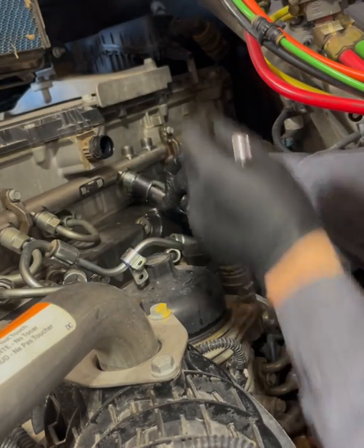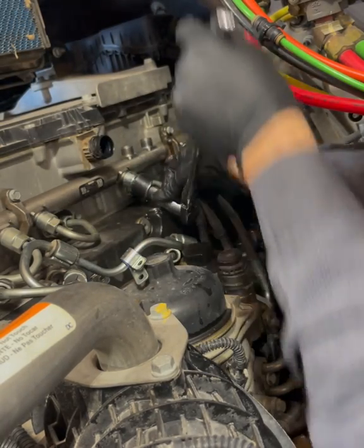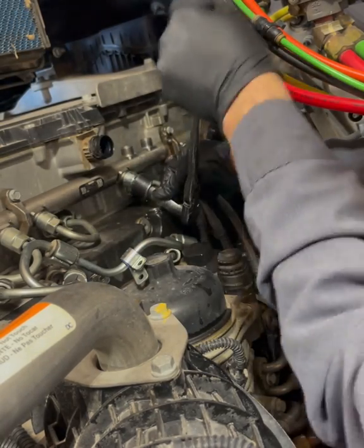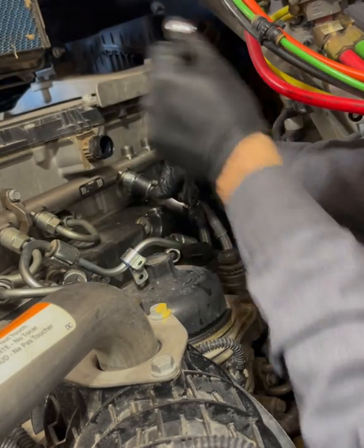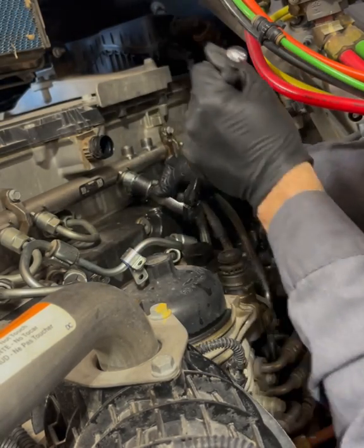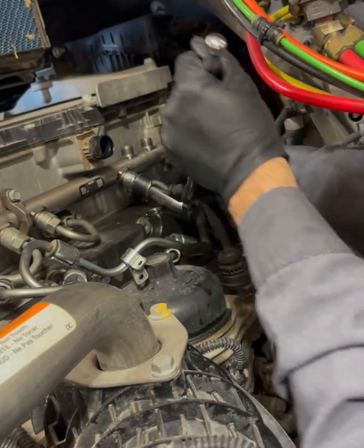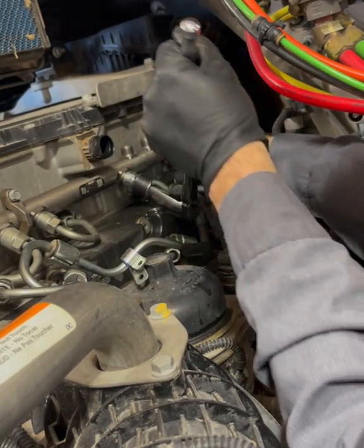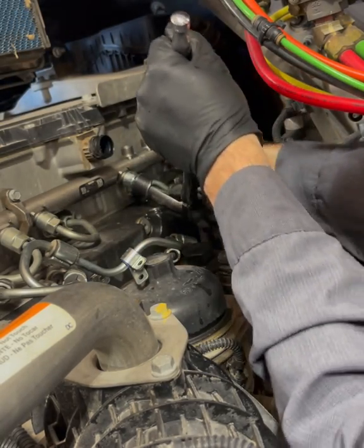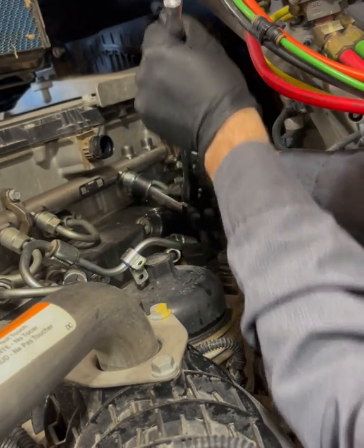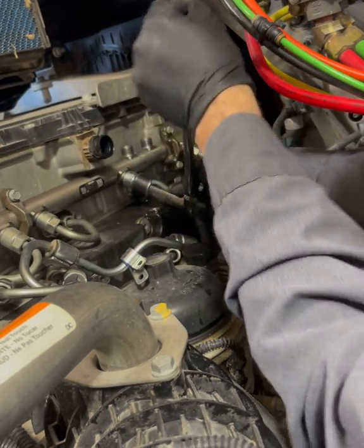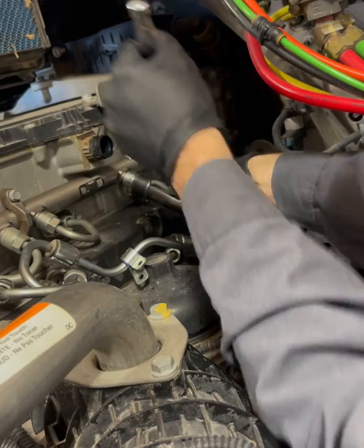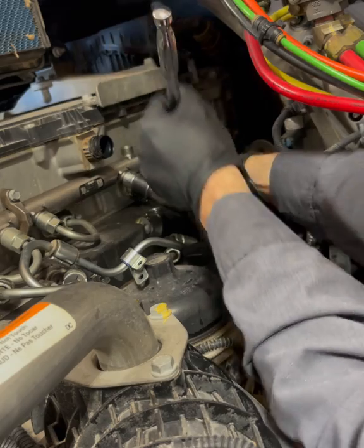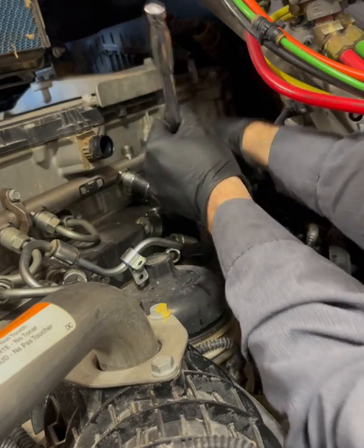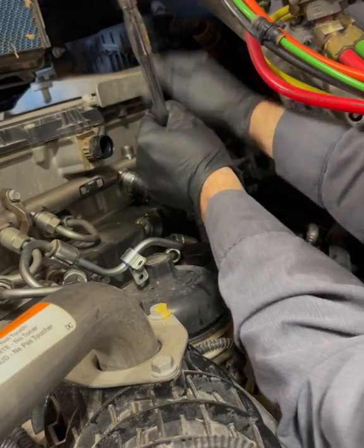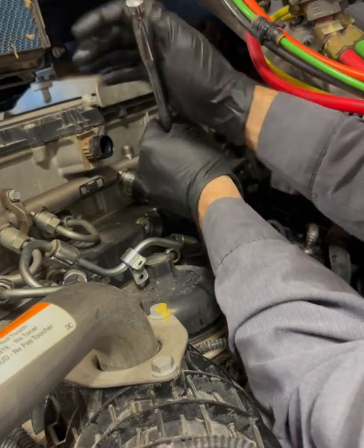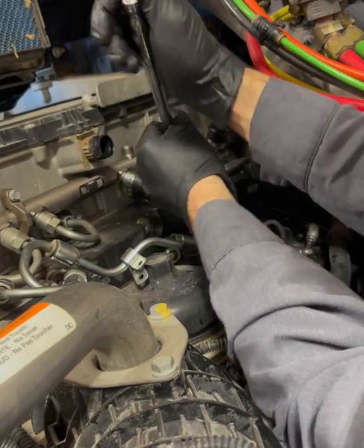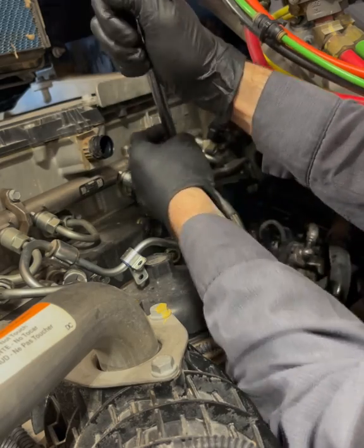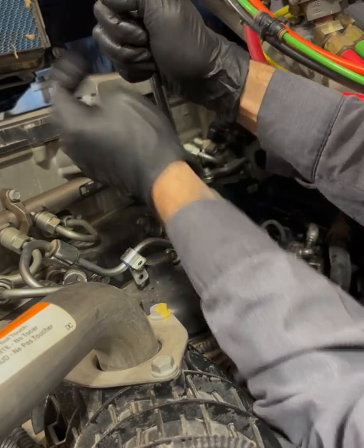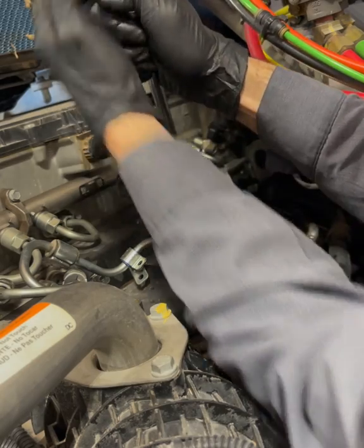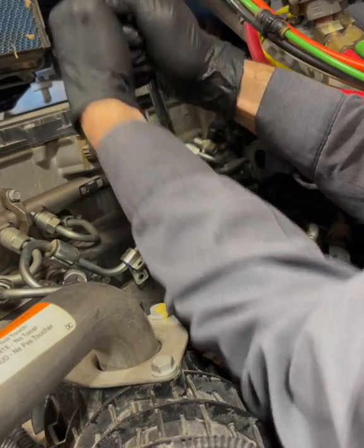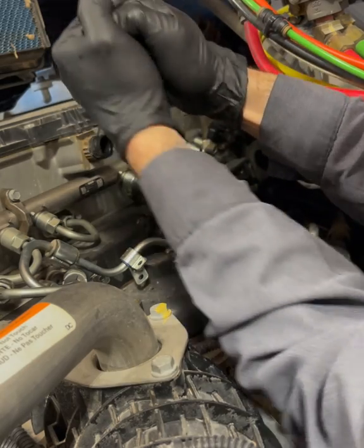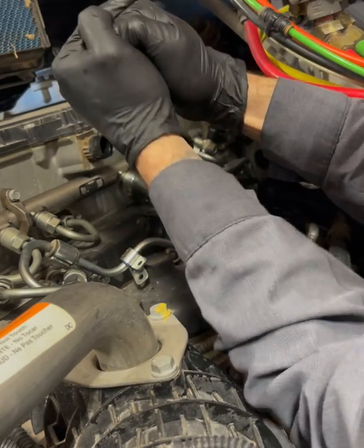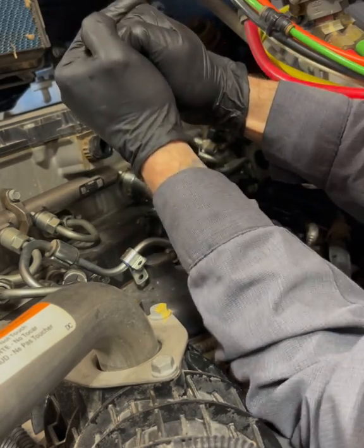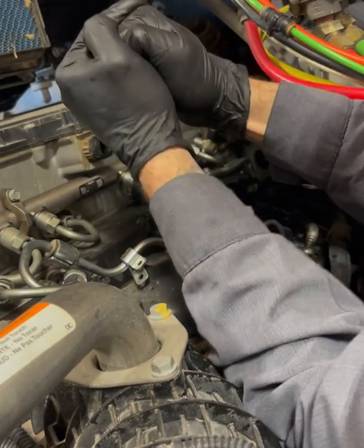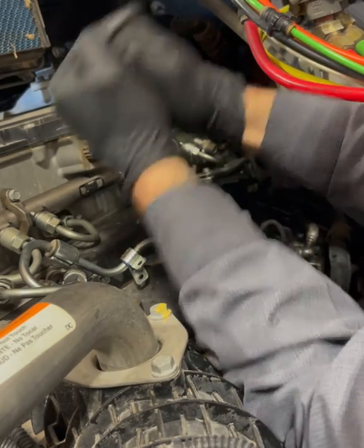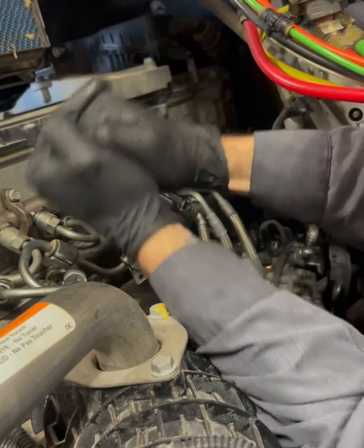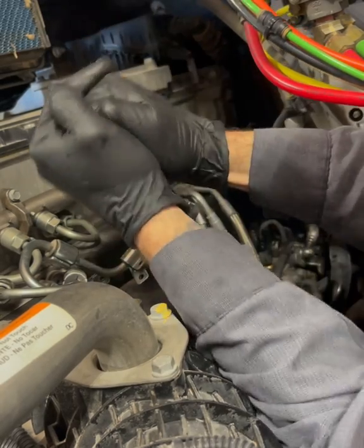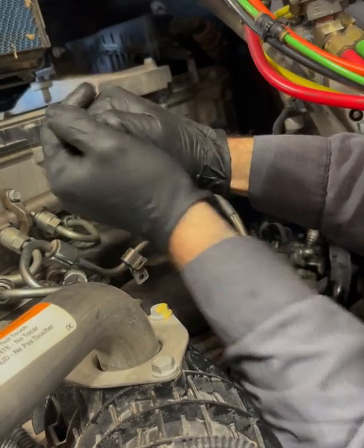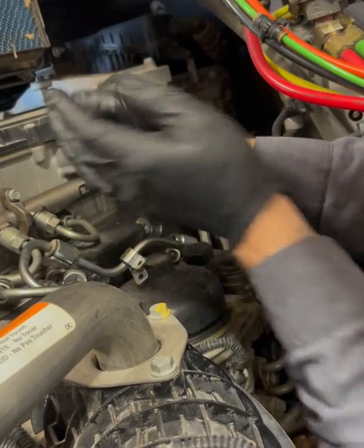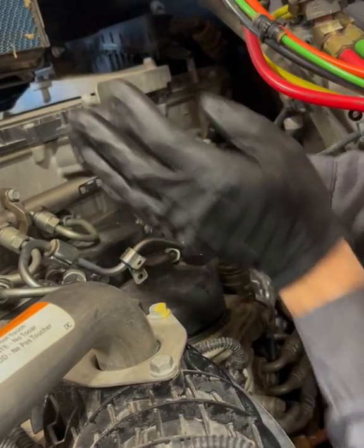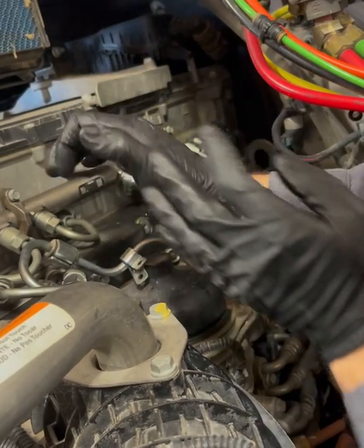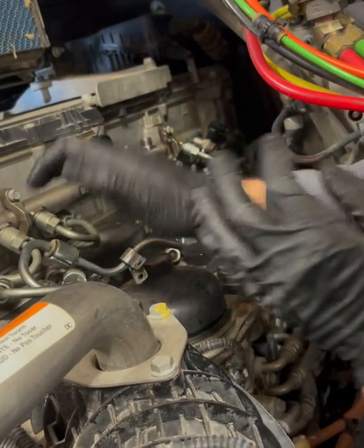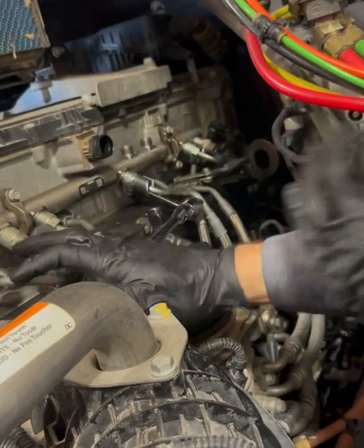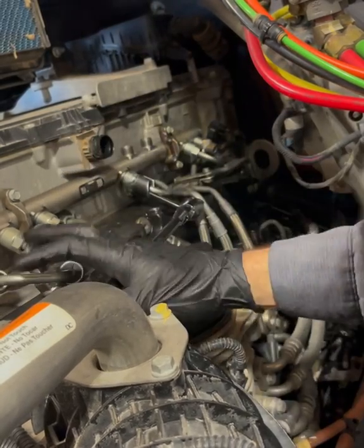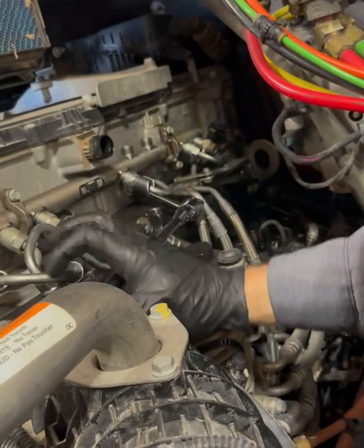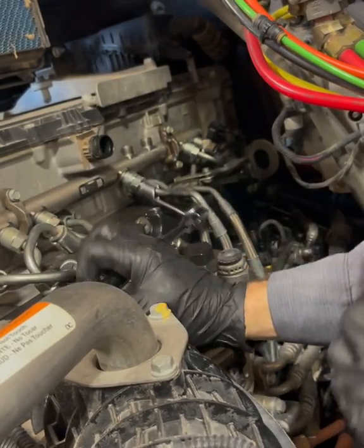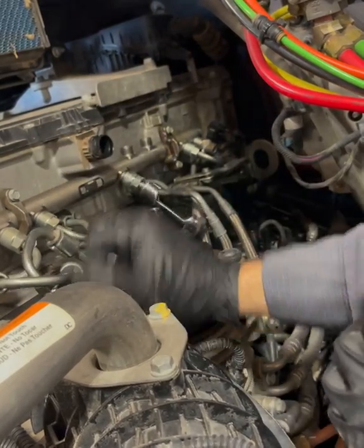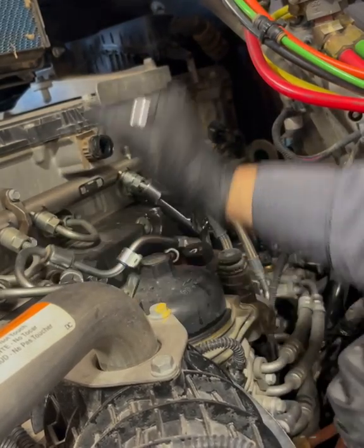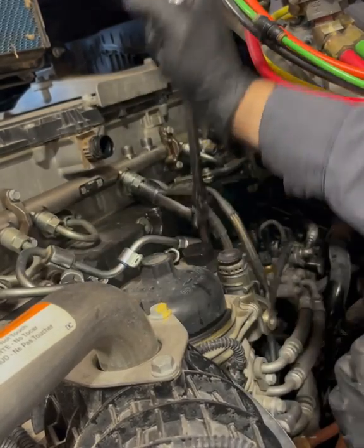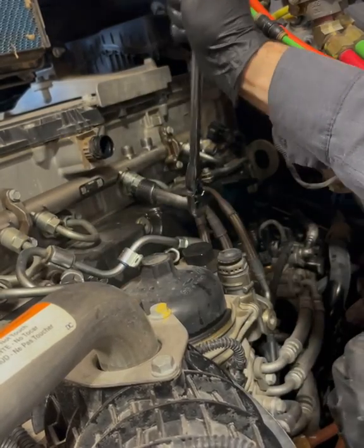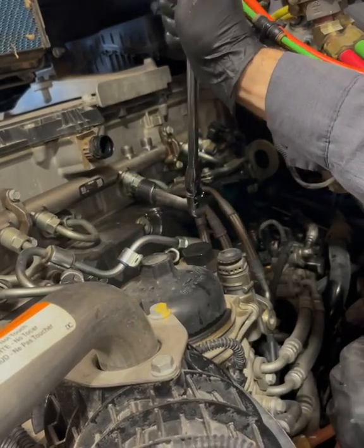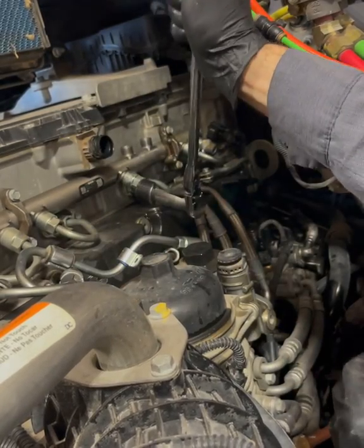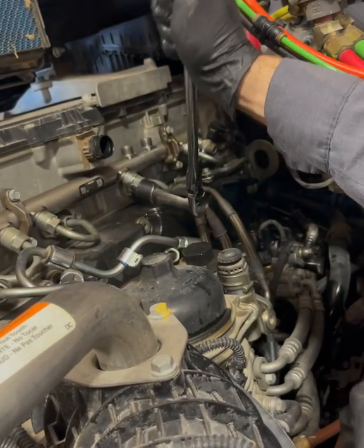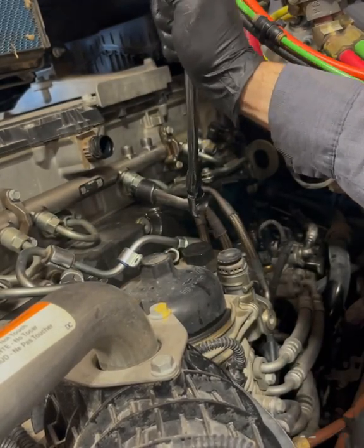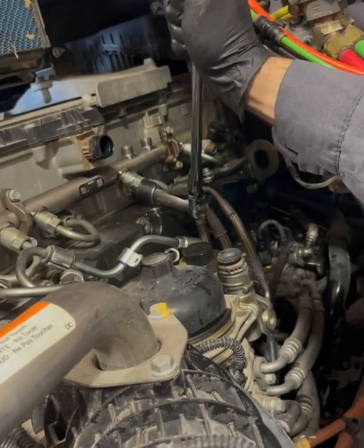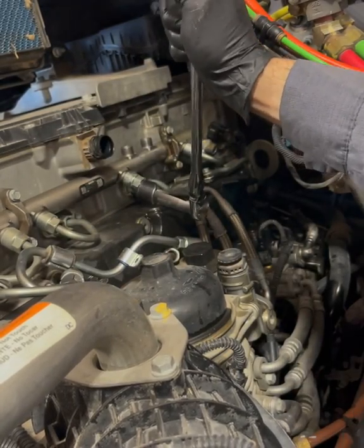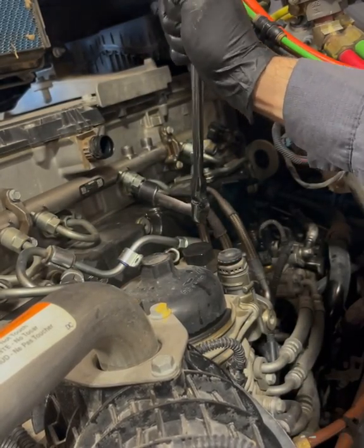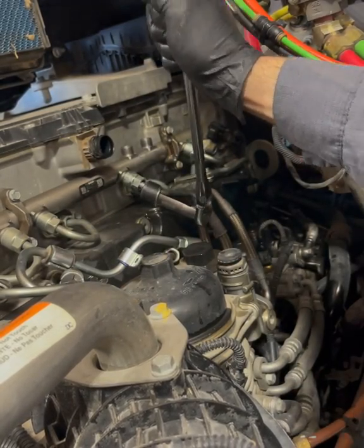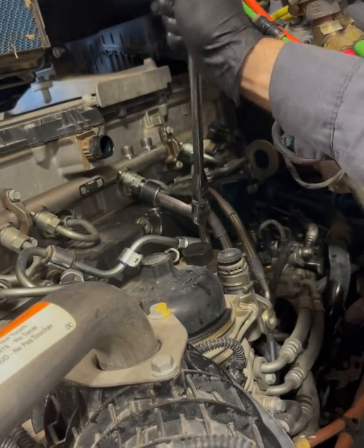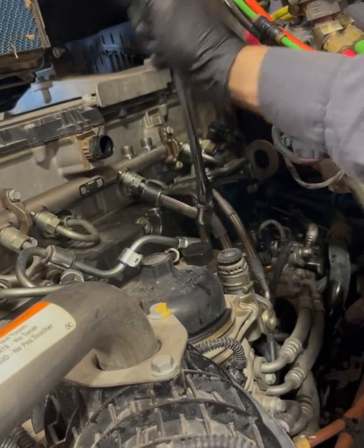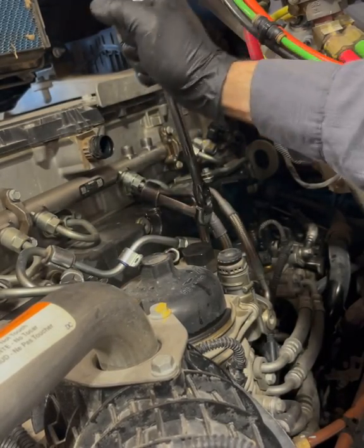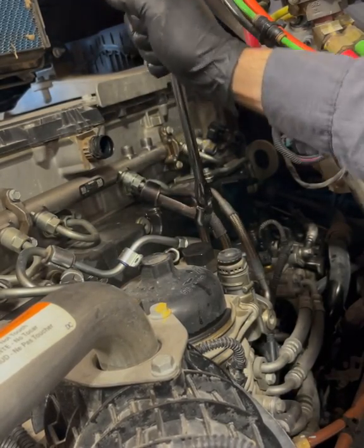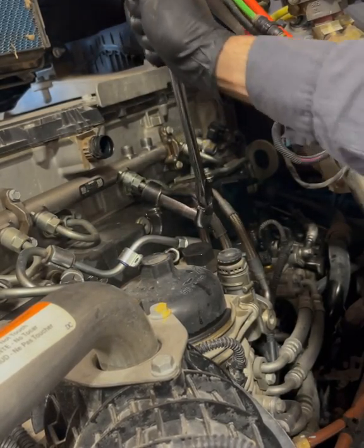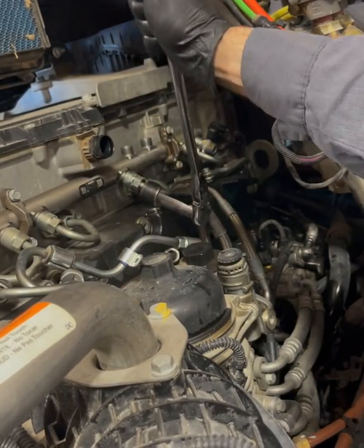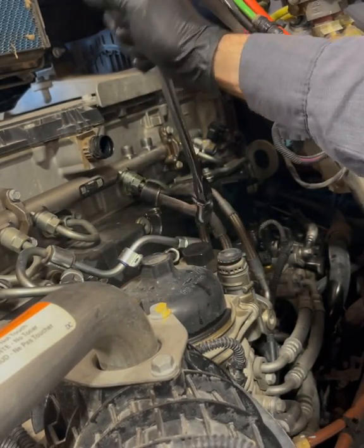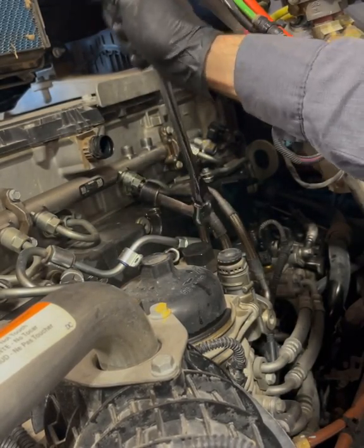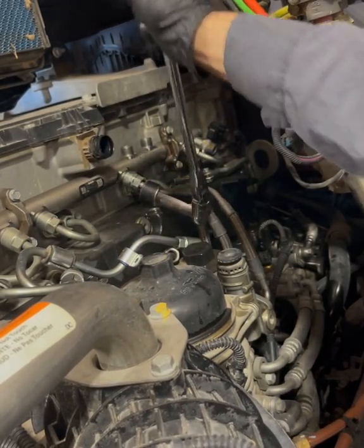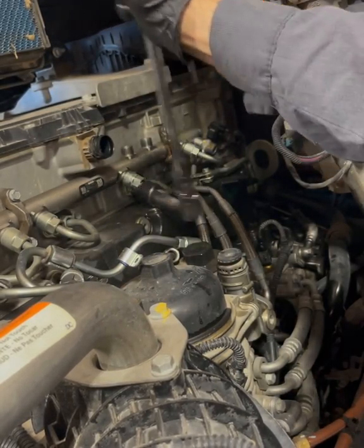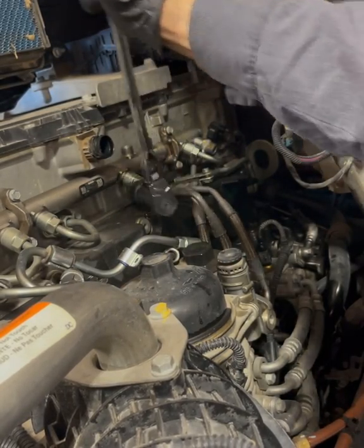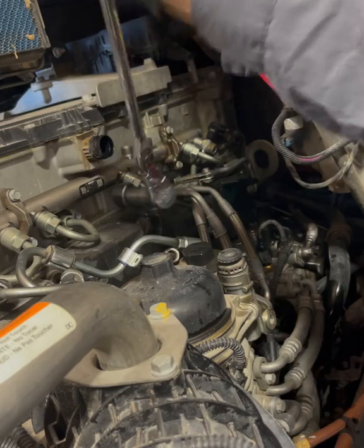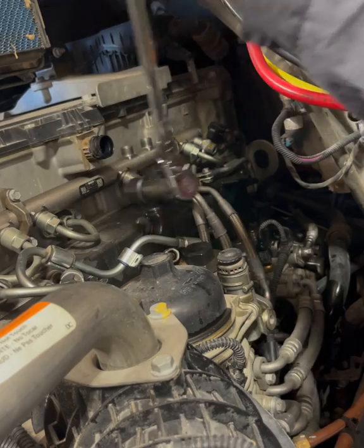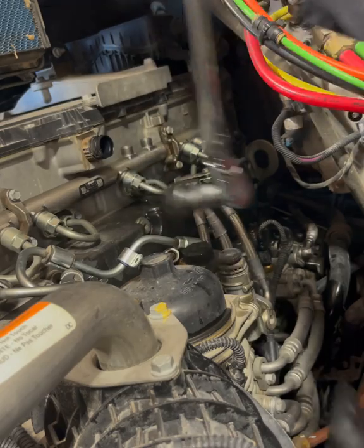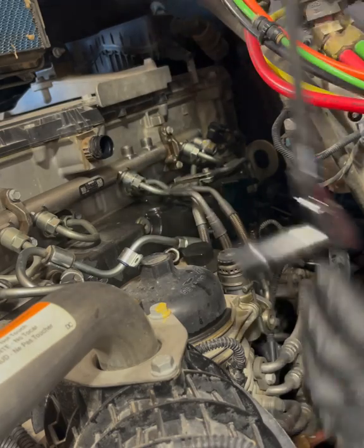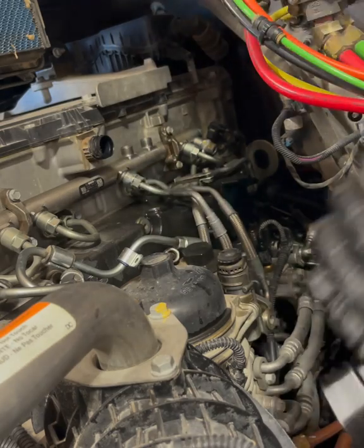Remember, if it wants to fight you, rule of thumb — get a bigger hammer, show it who's boss.